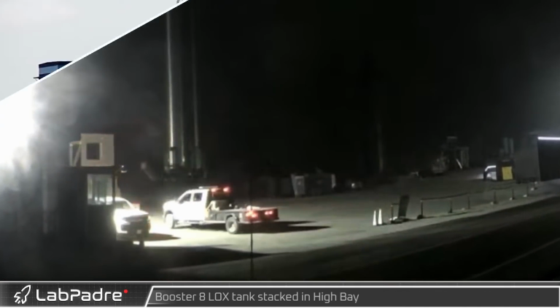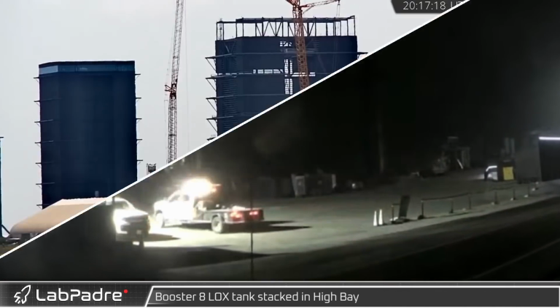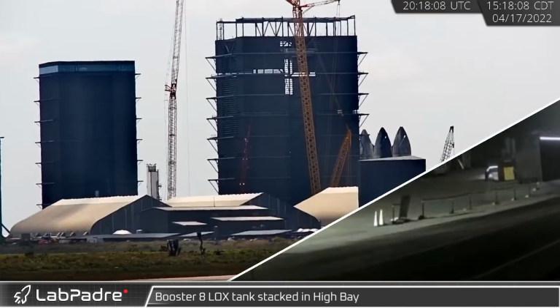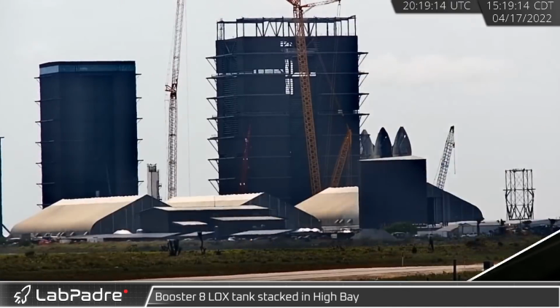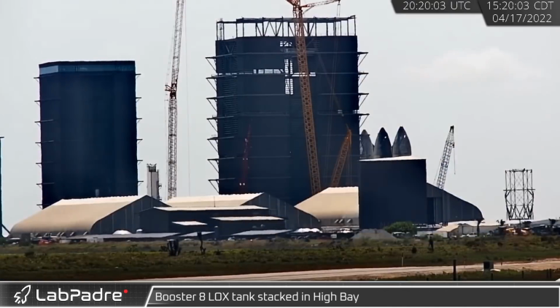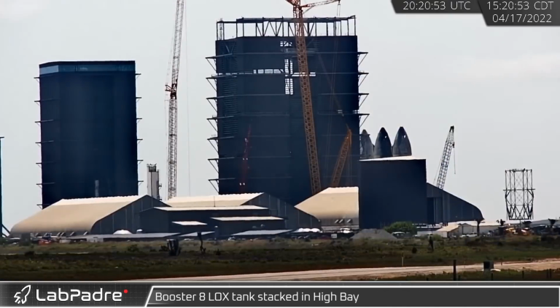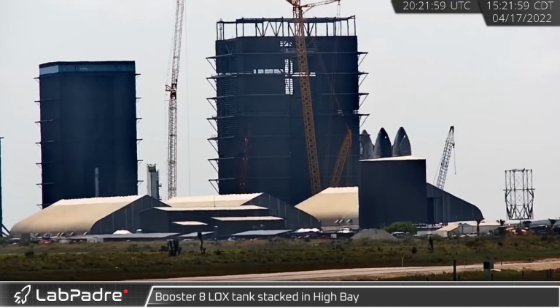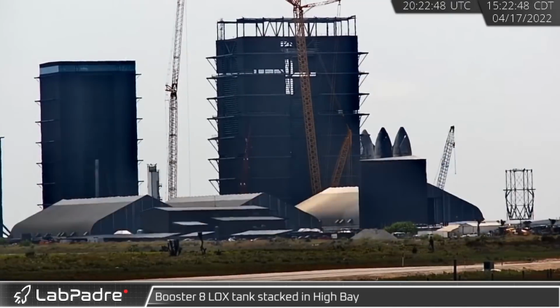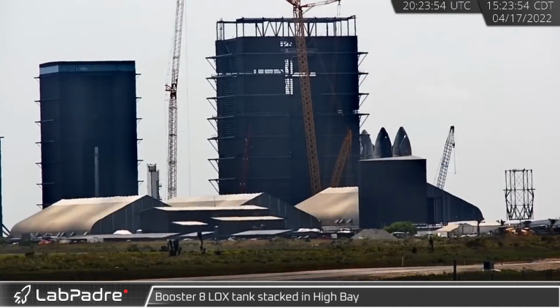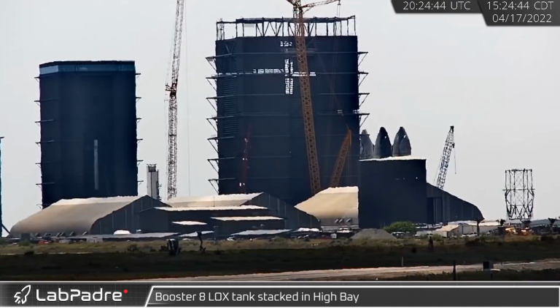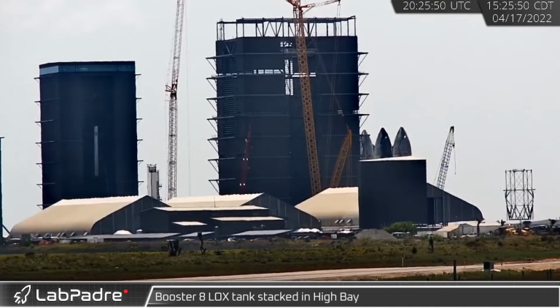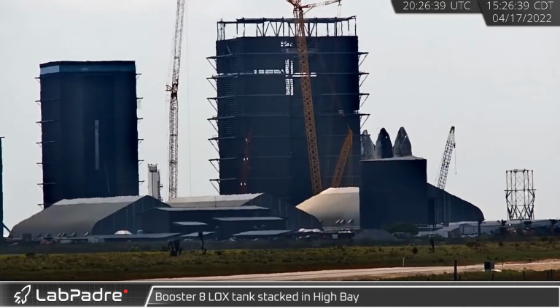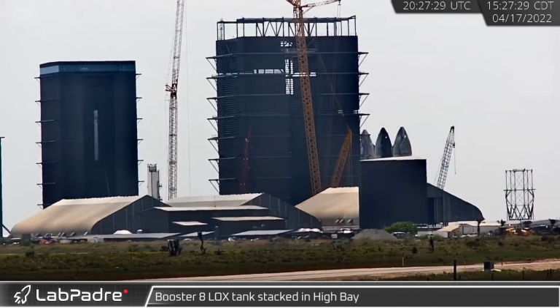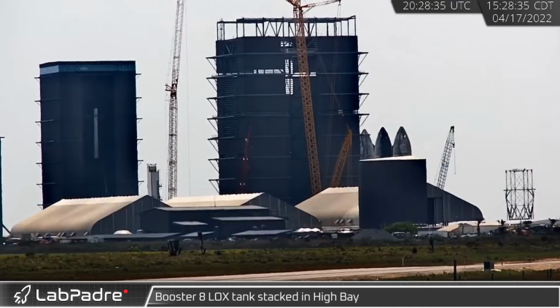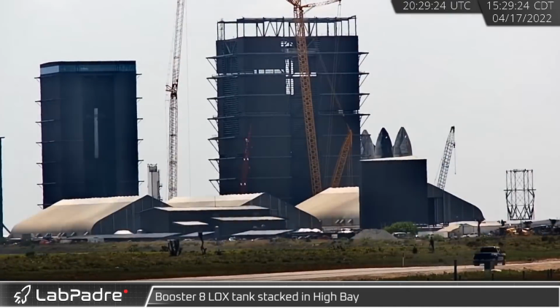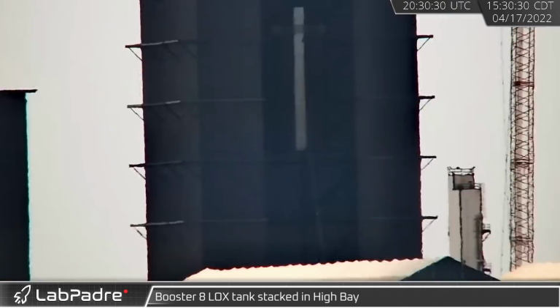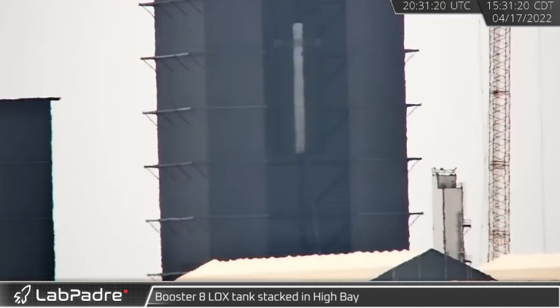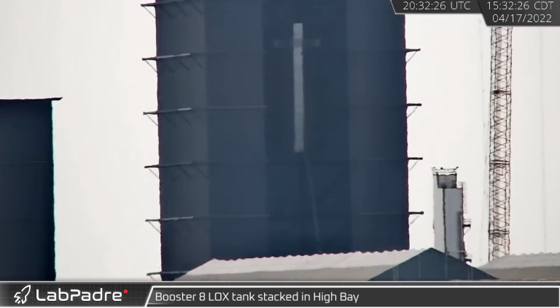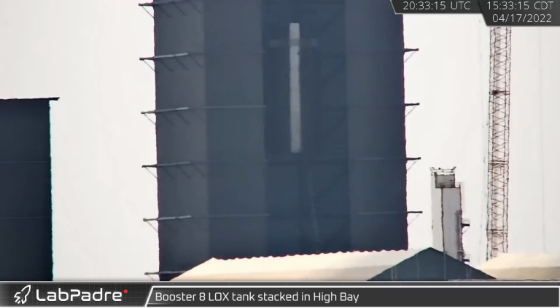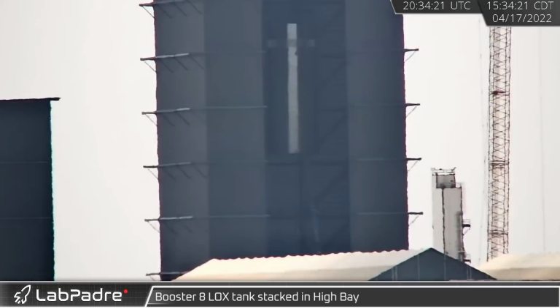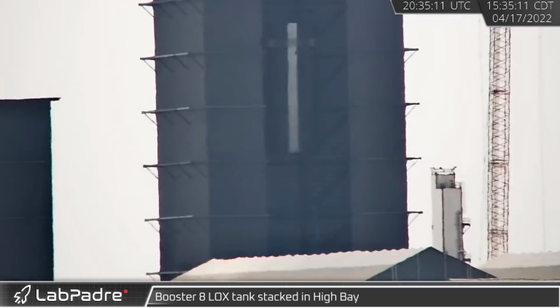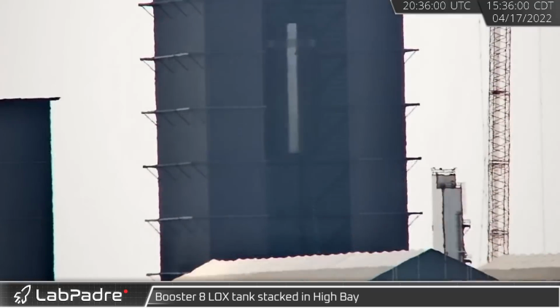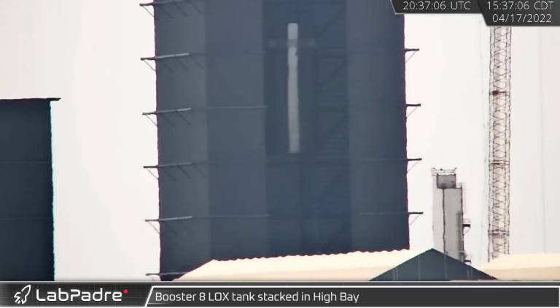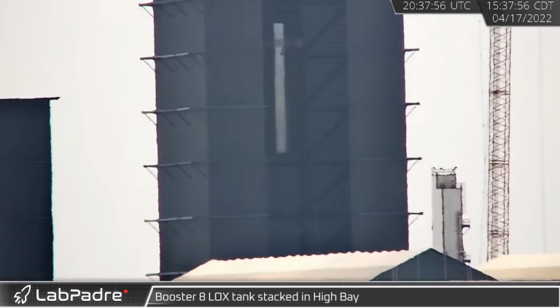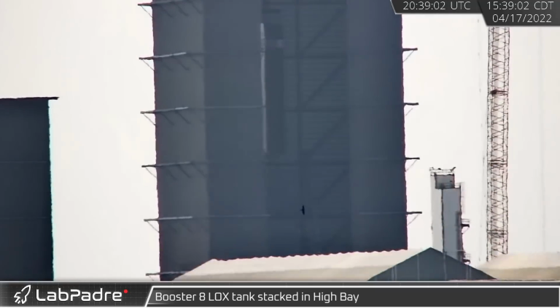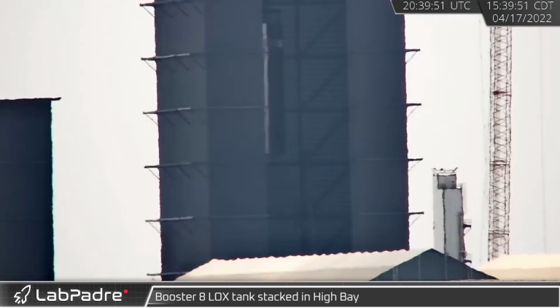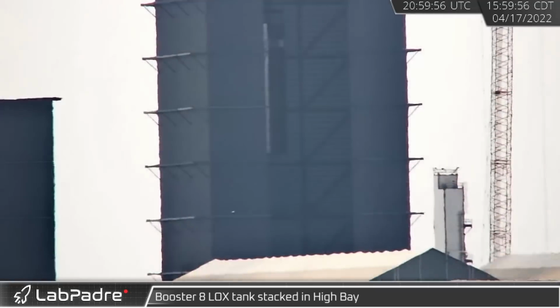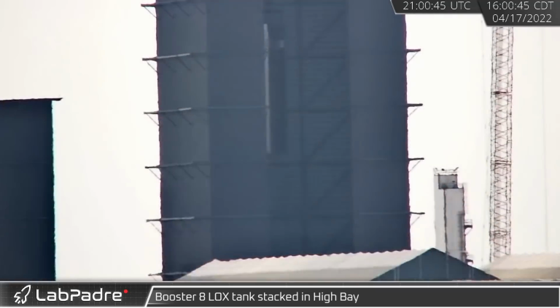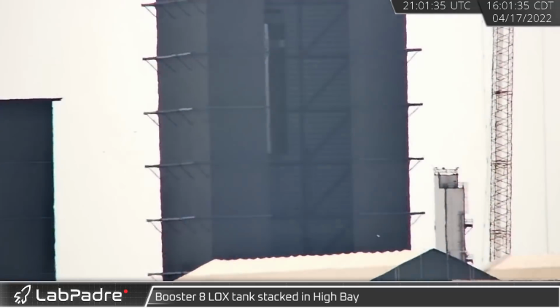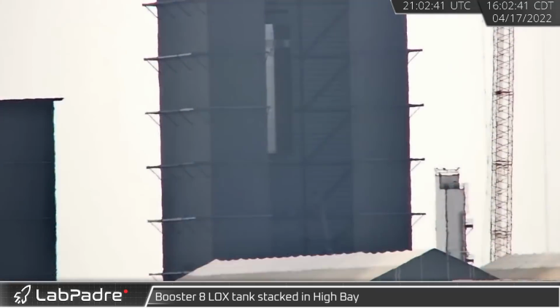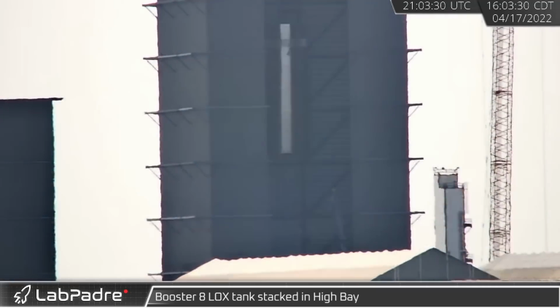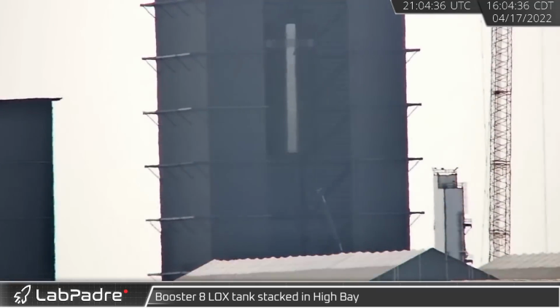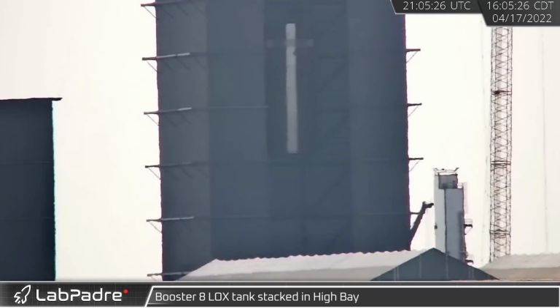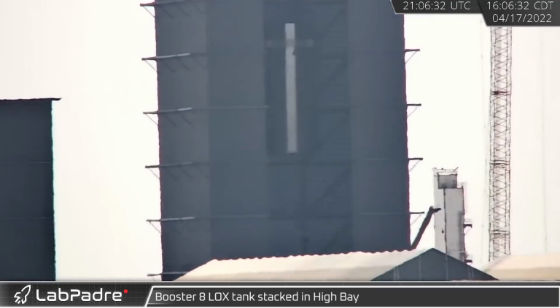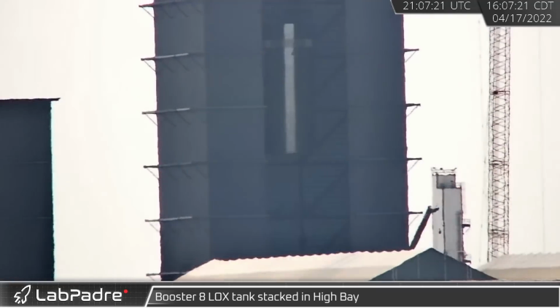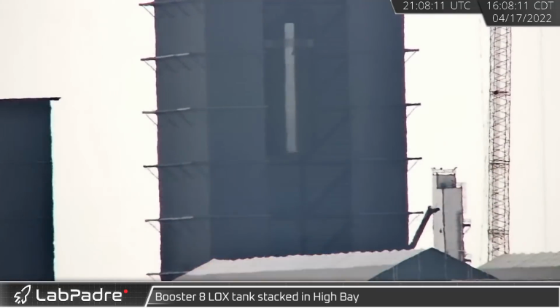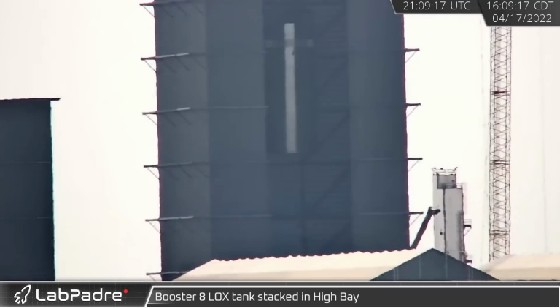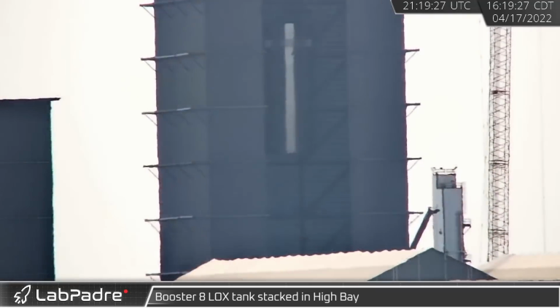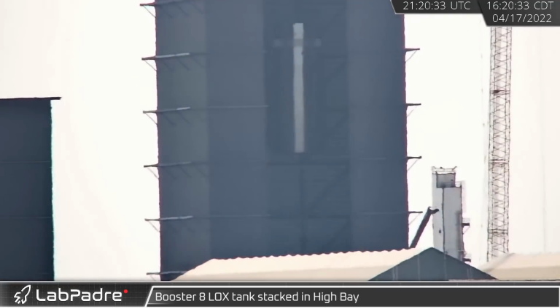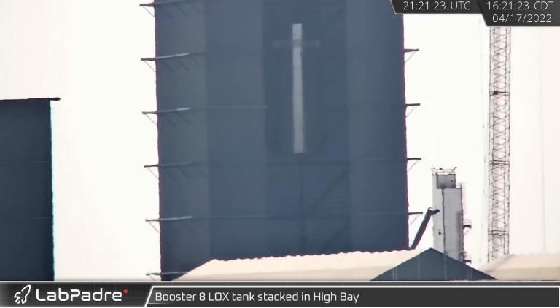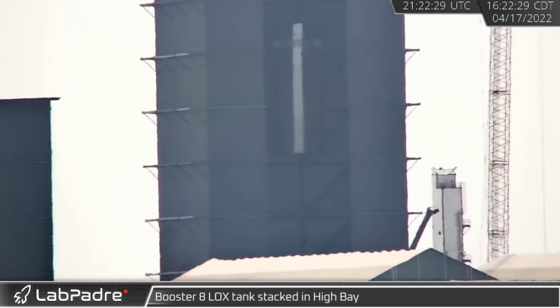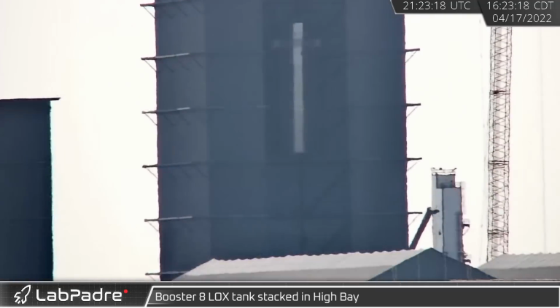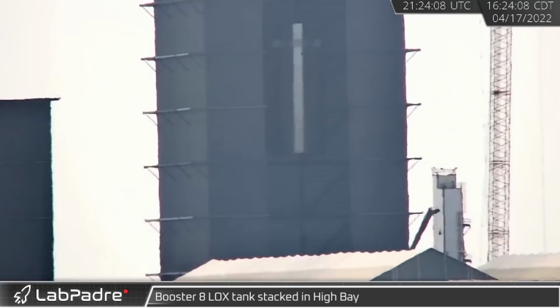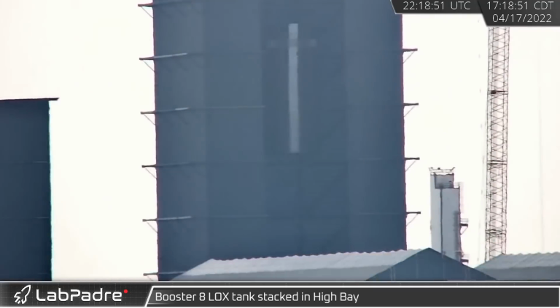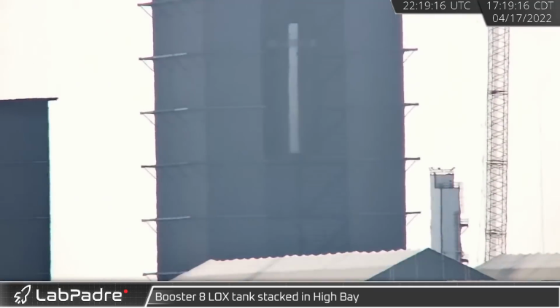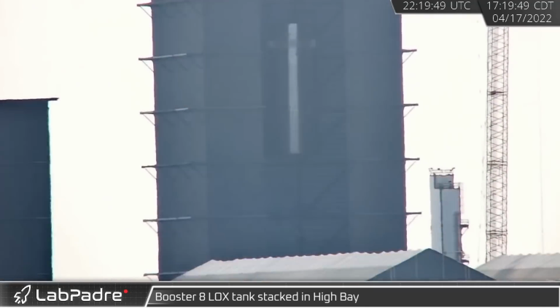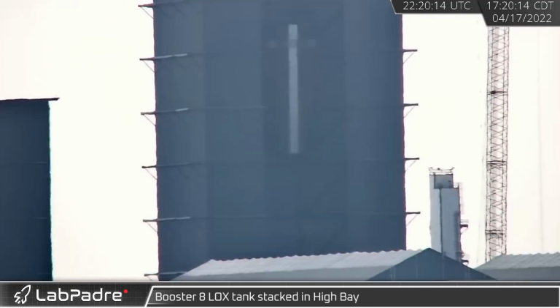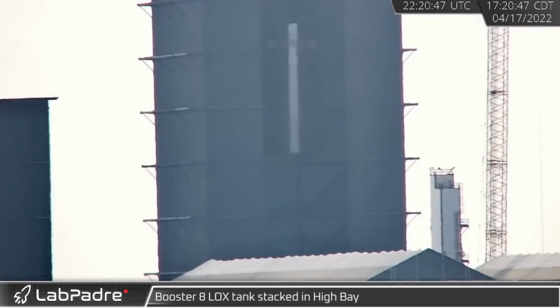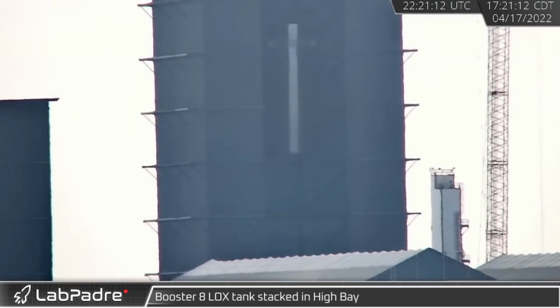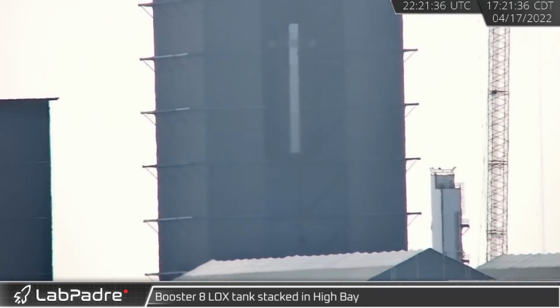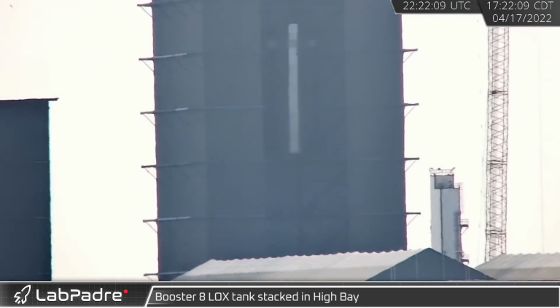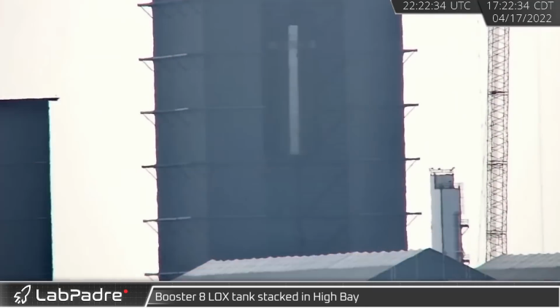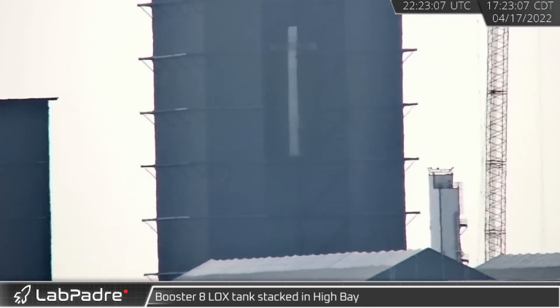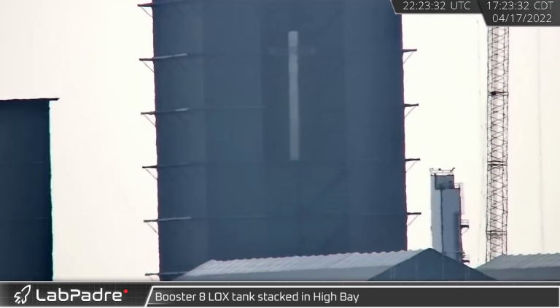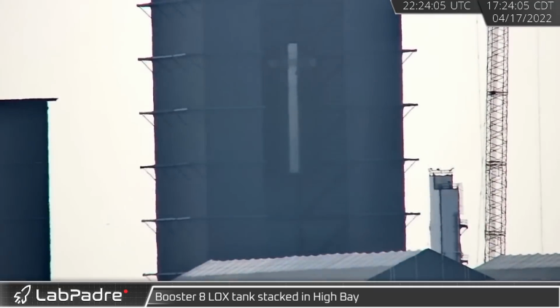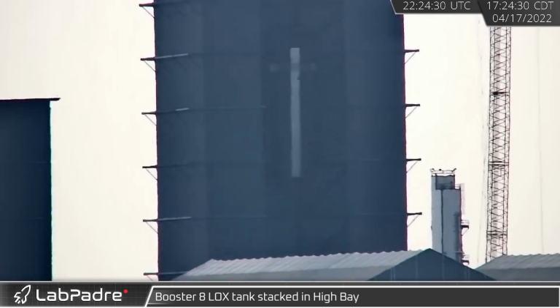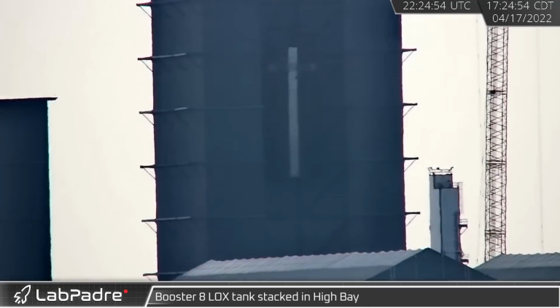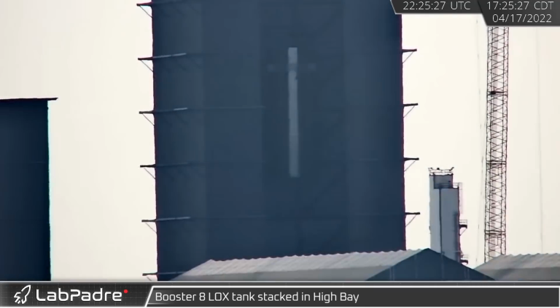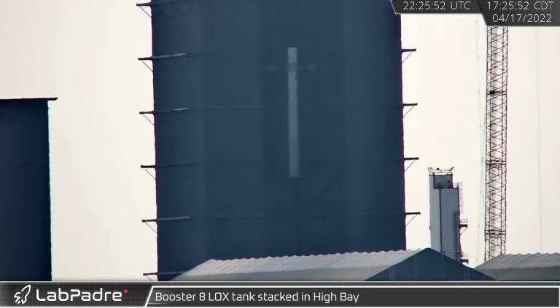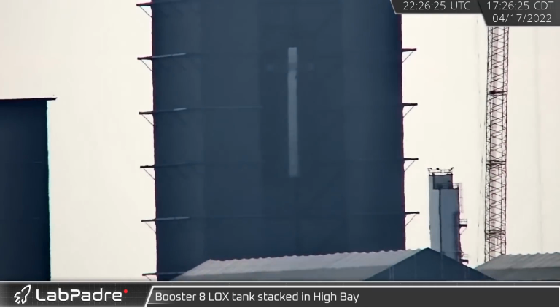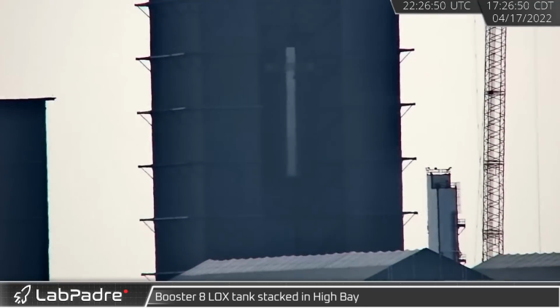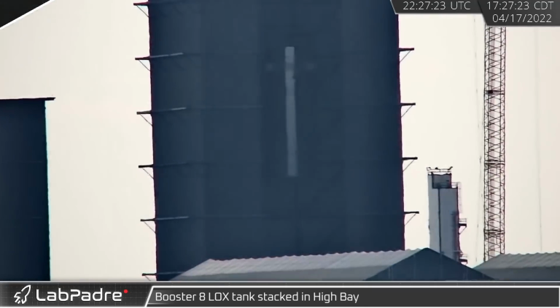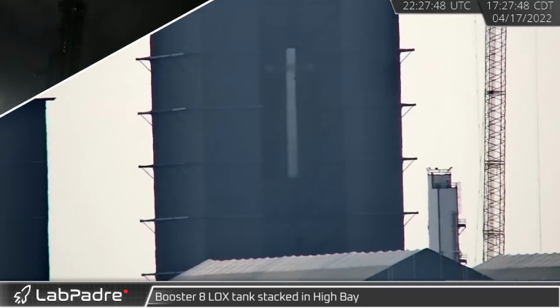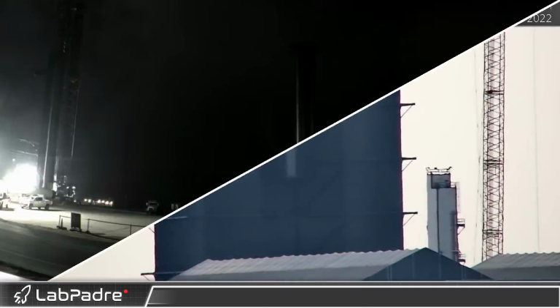At the shipyard, we continue to see SpaceX make progress on Booster 8, with a new barrel section being added to the liquid oxygen tank.